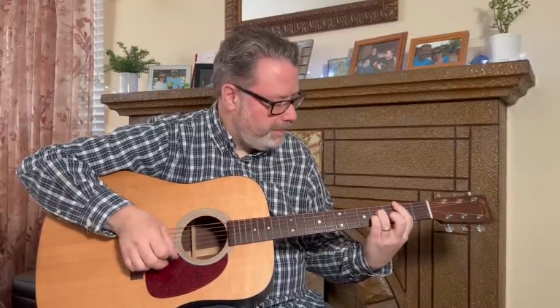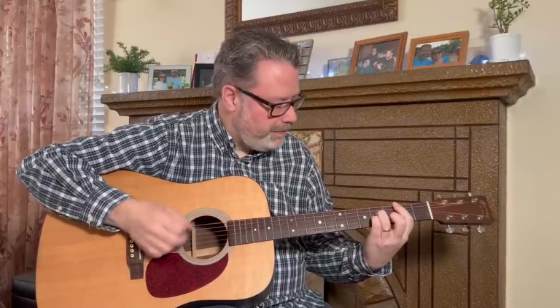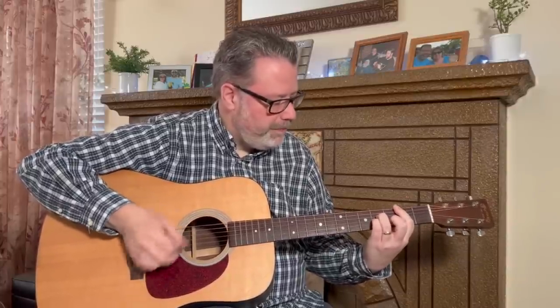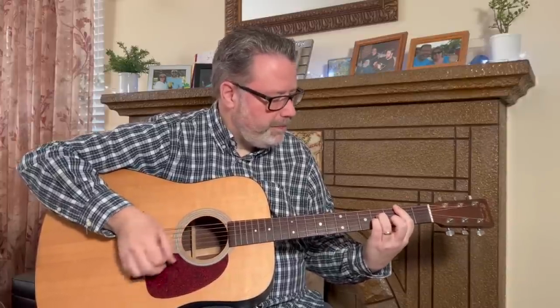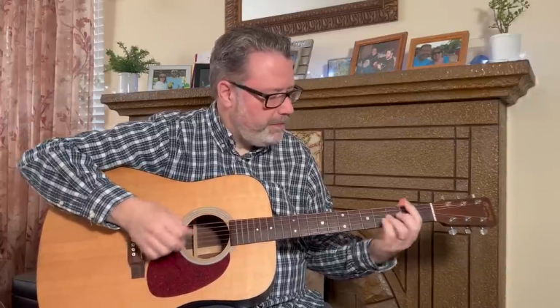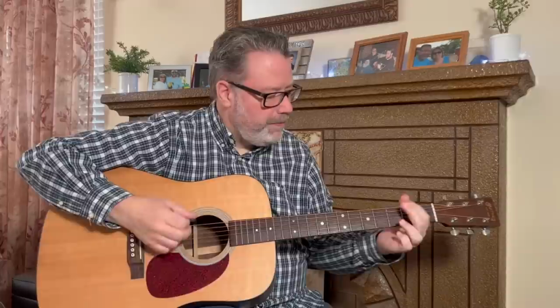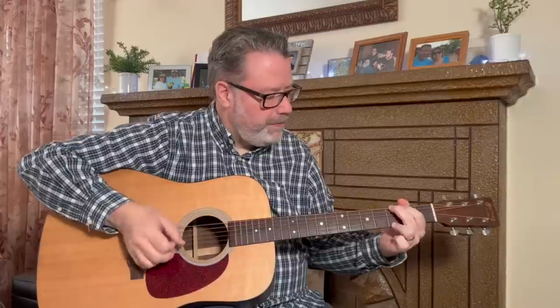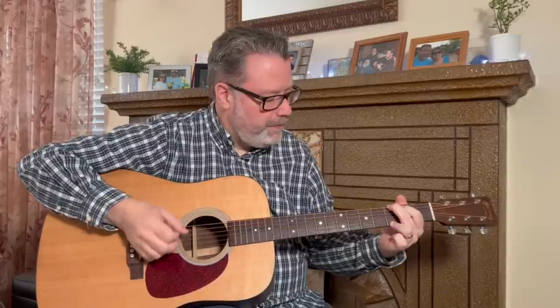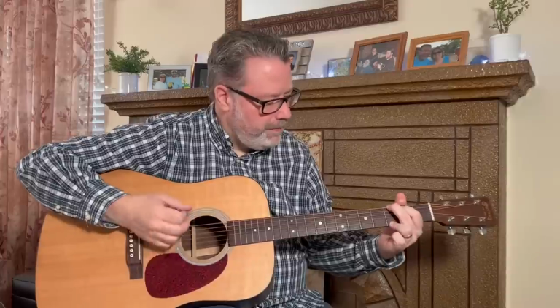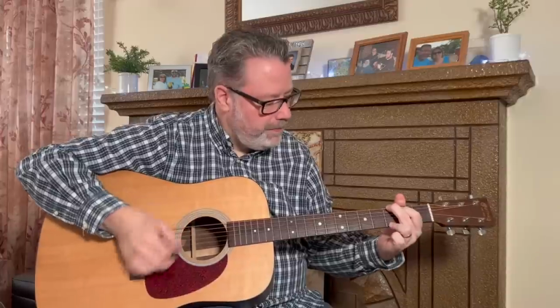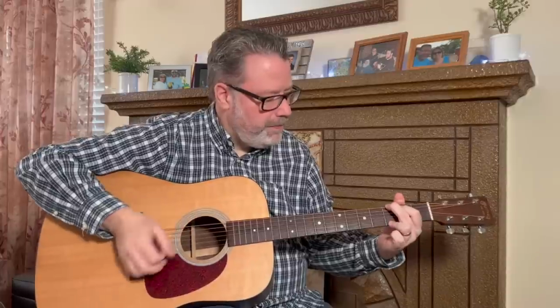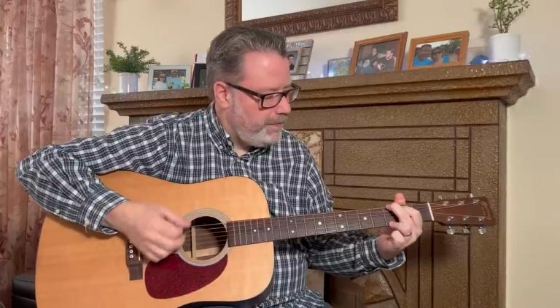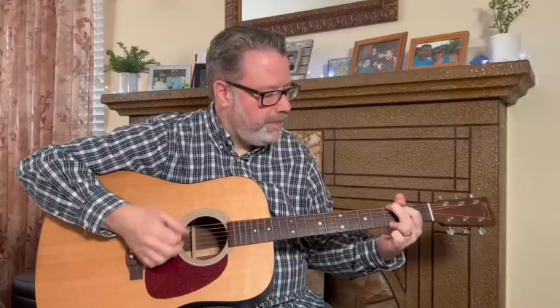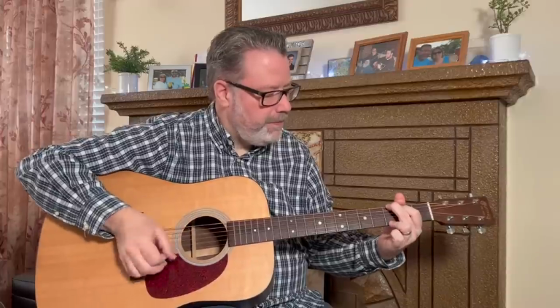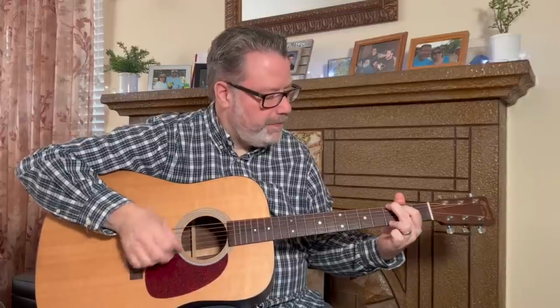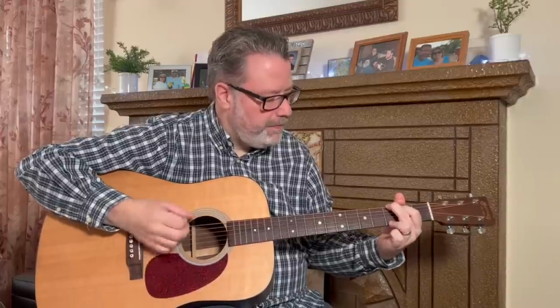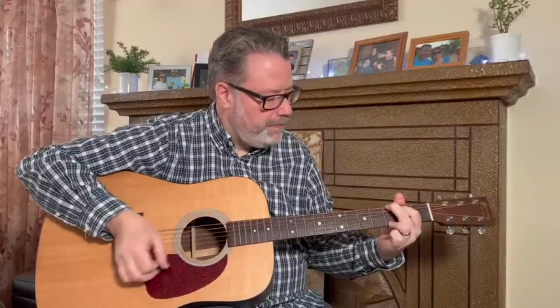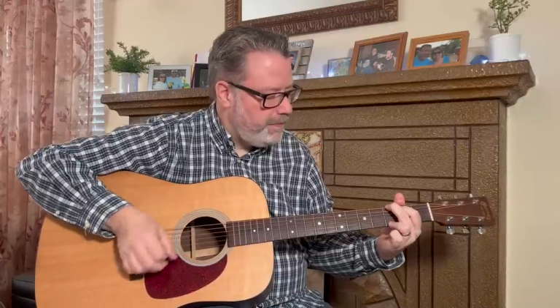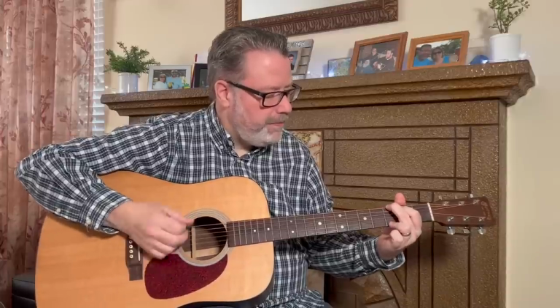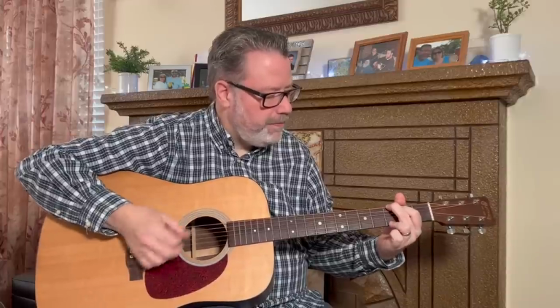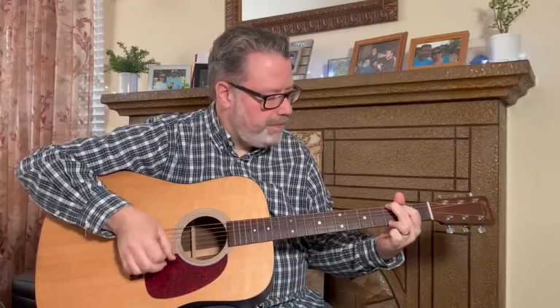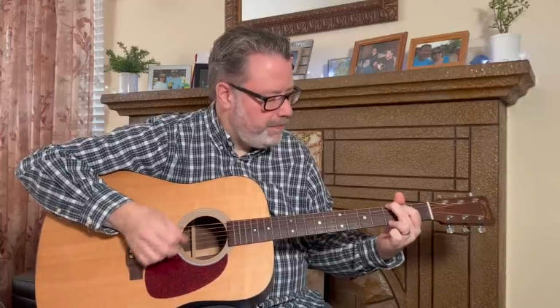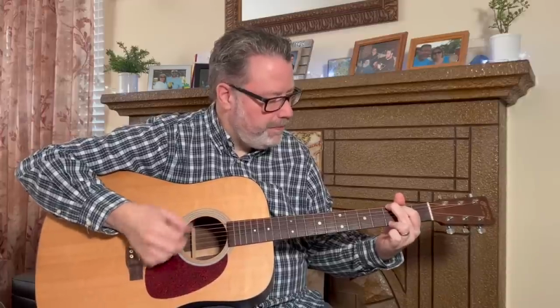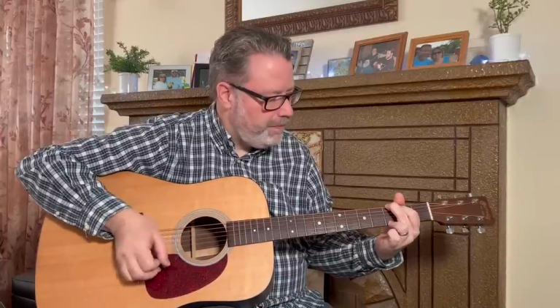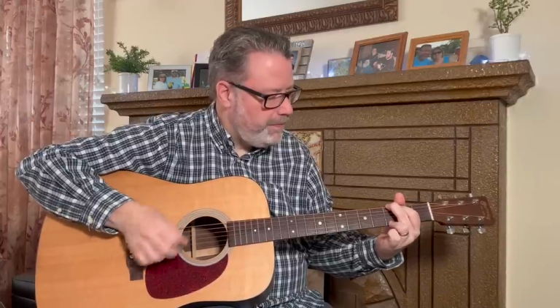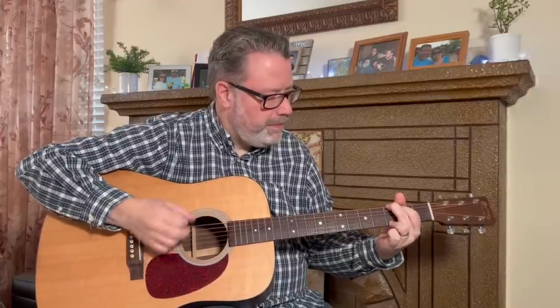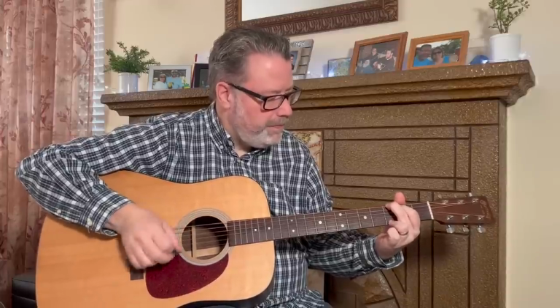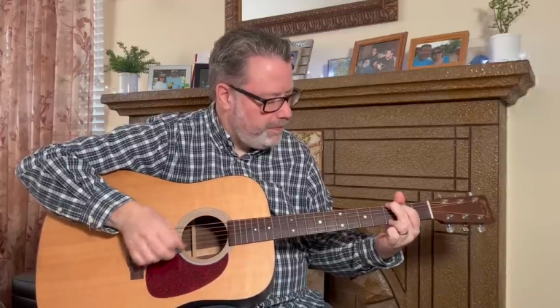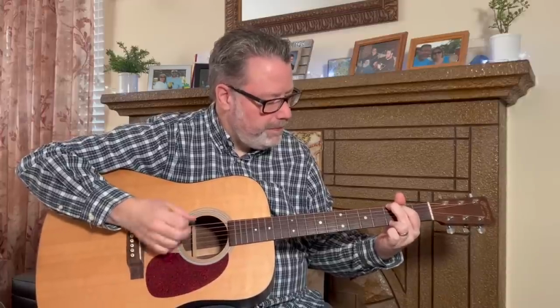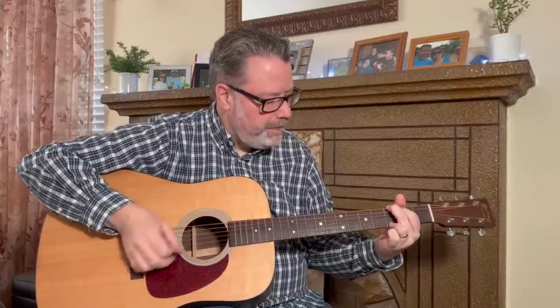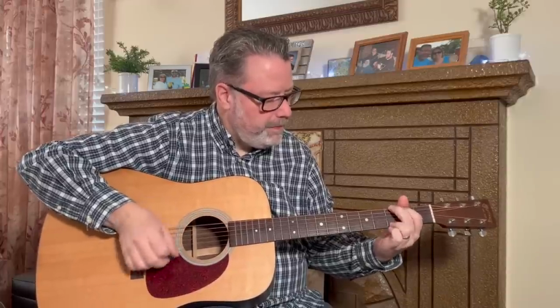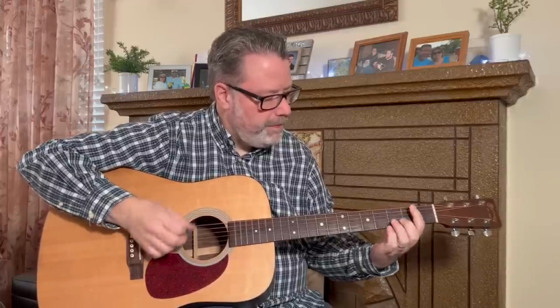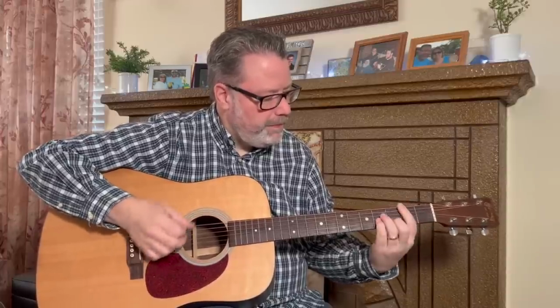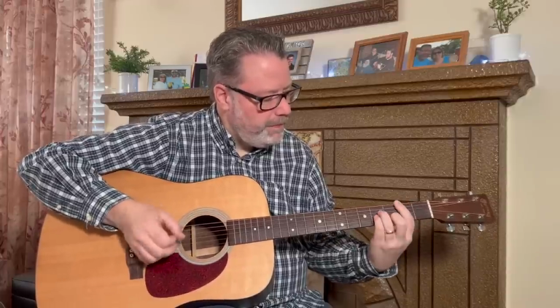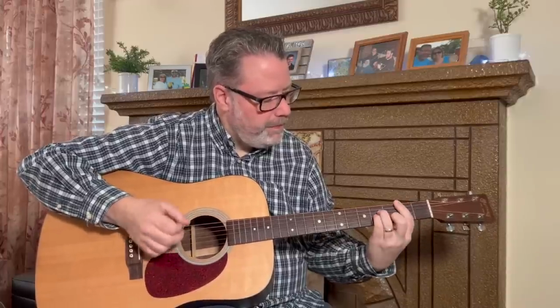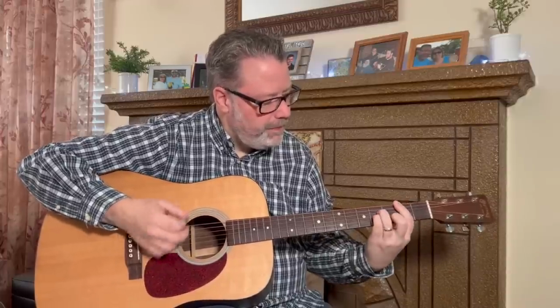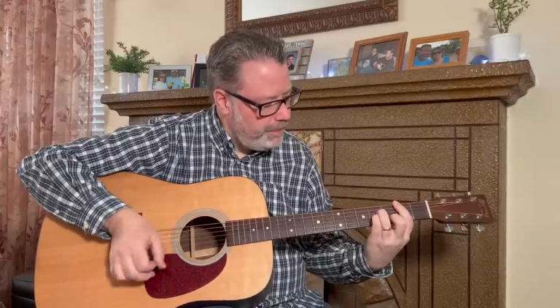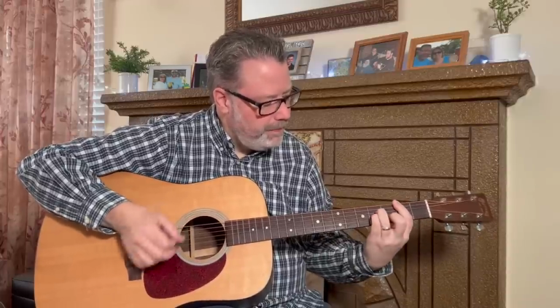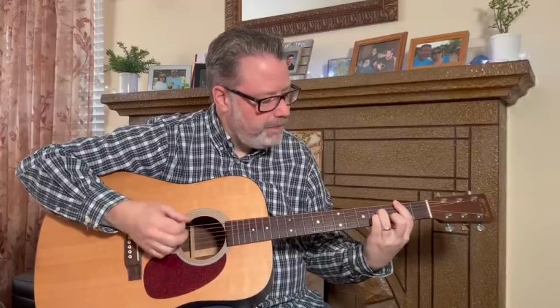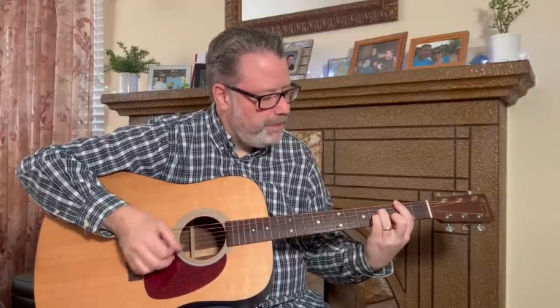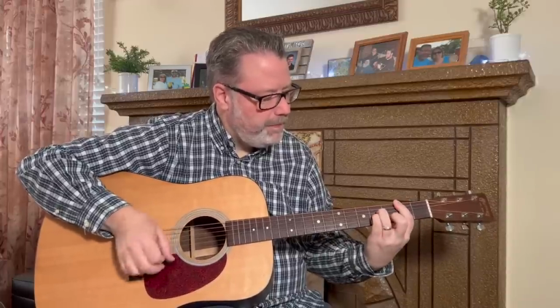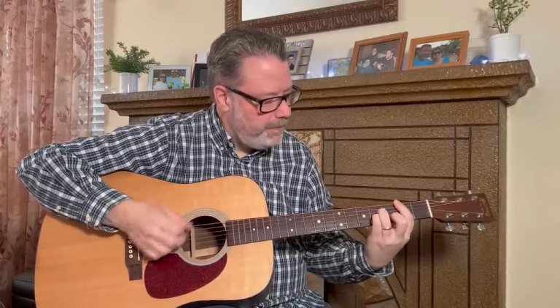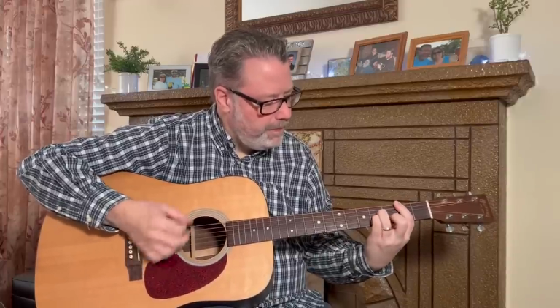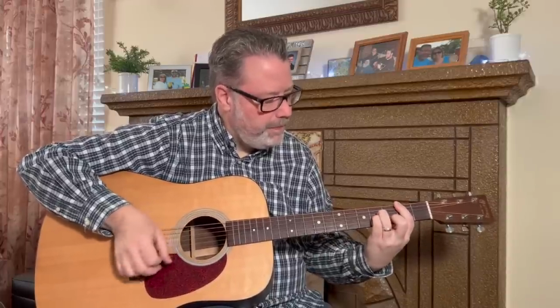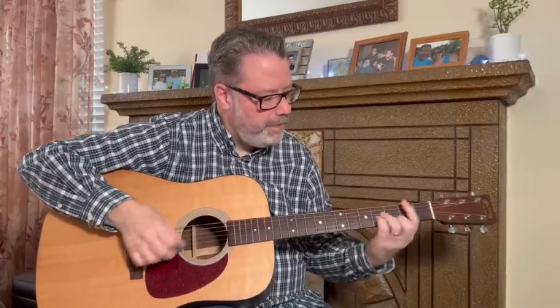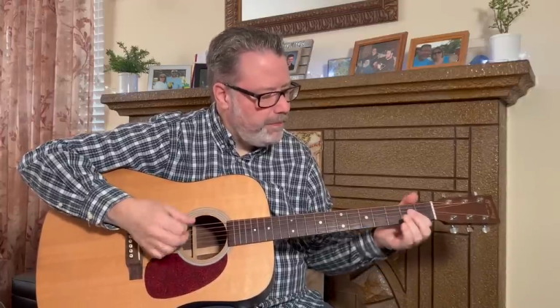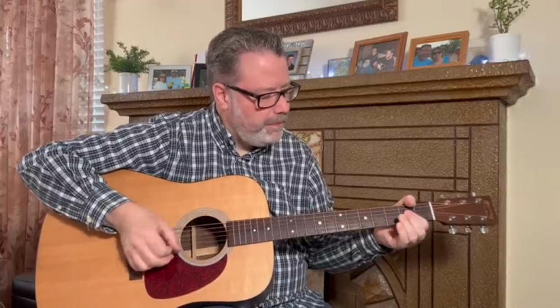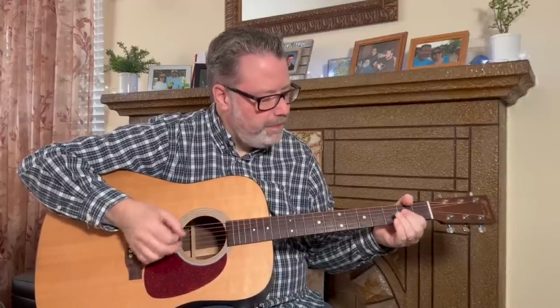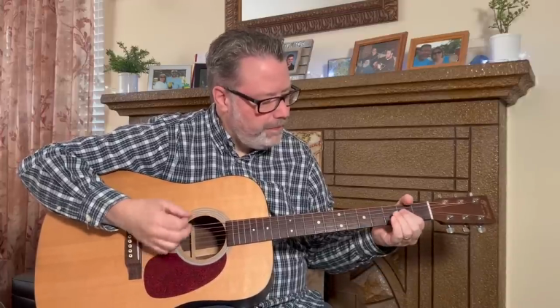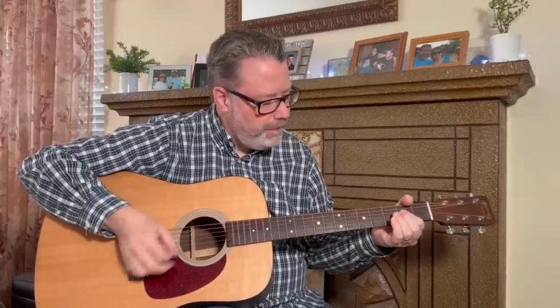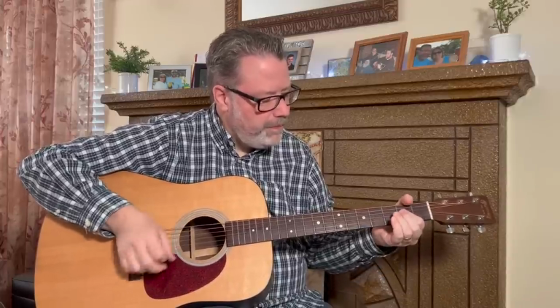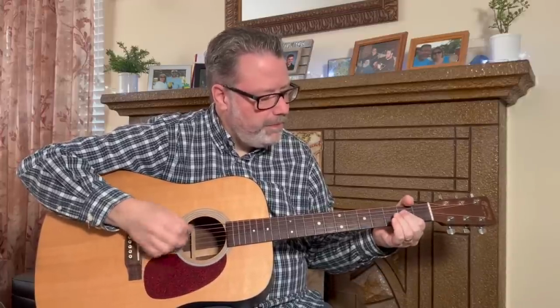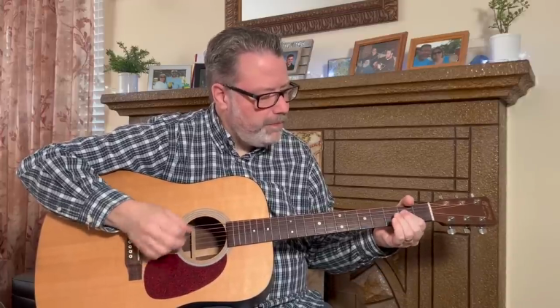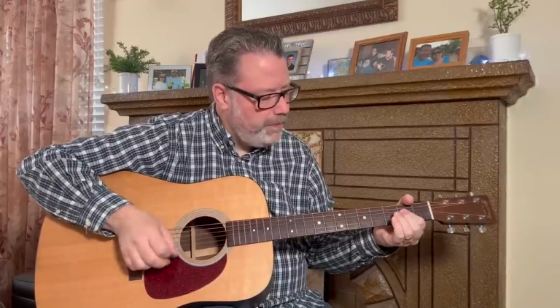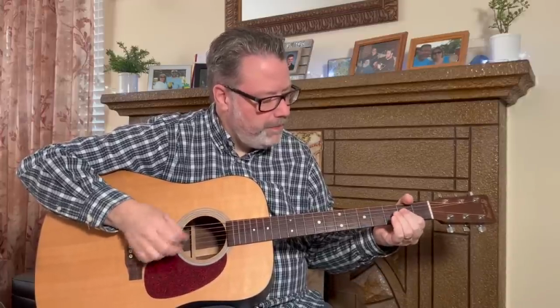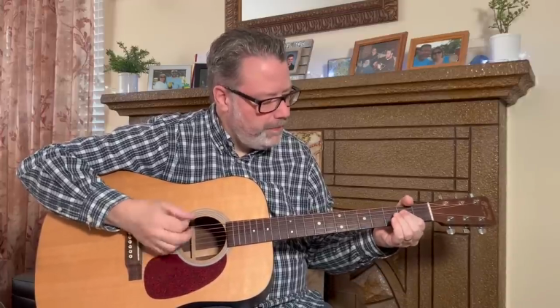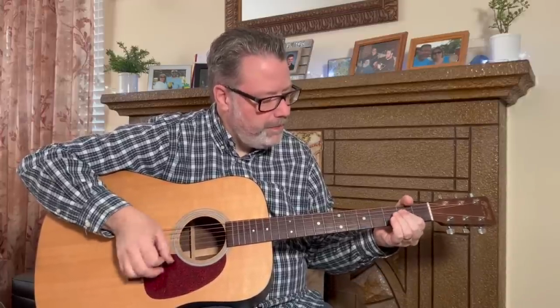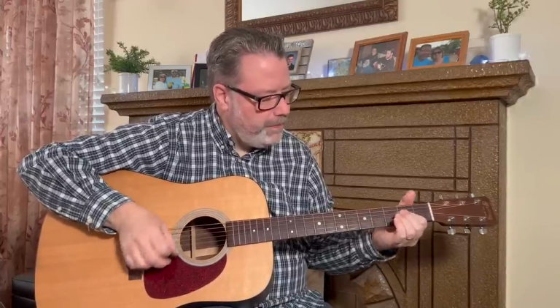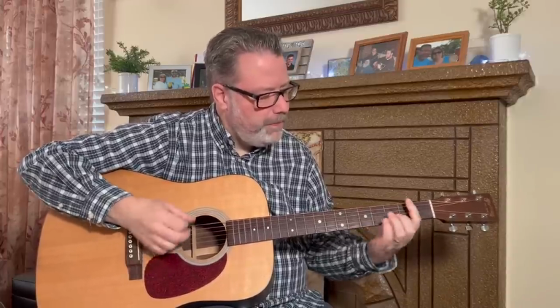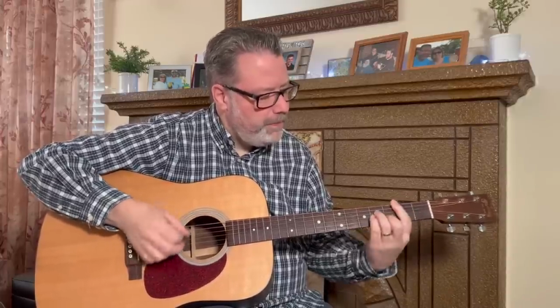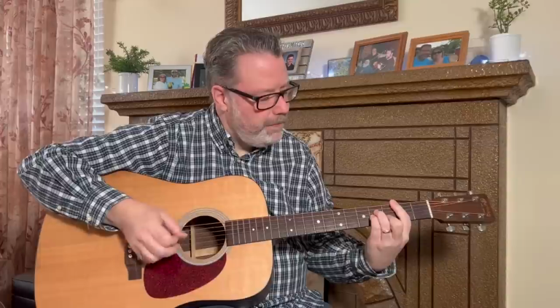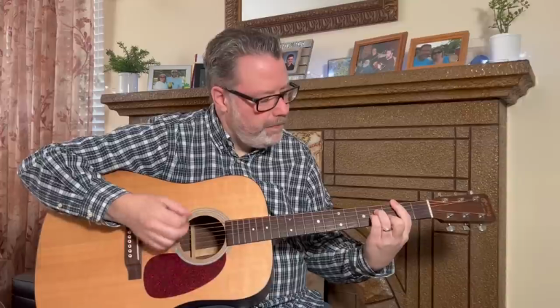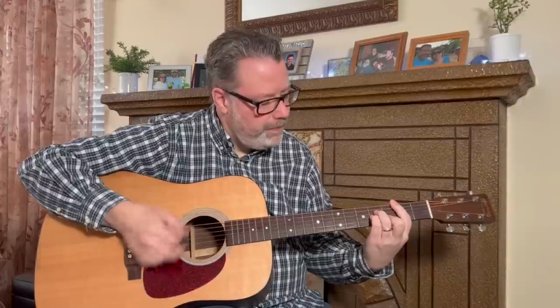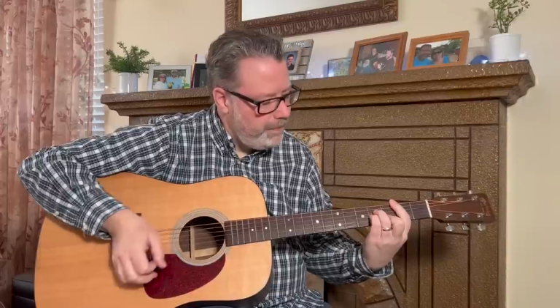Are bar chords giving you fits? Do you feel like you're never going to get there? Stick around — in this lesson I'm going to show you how to get better at playing those bar chords.